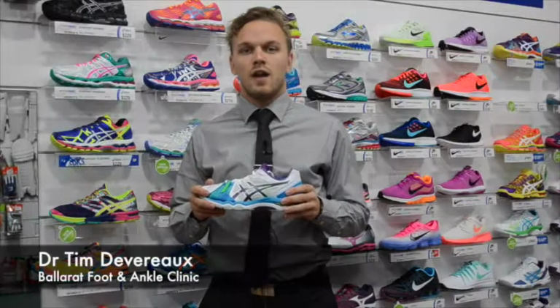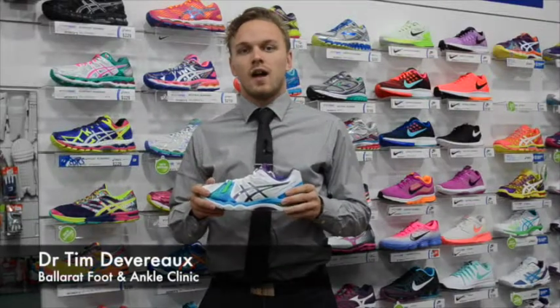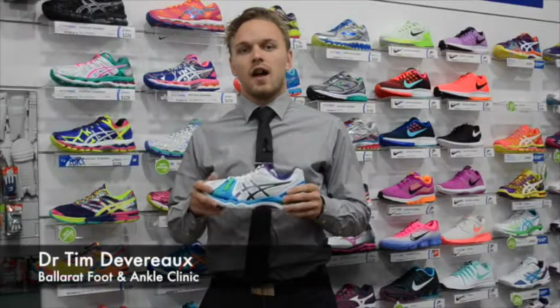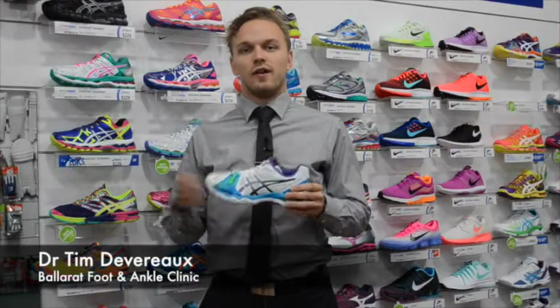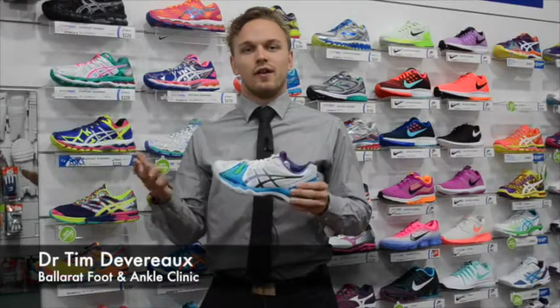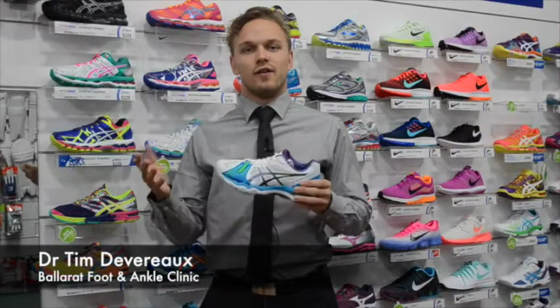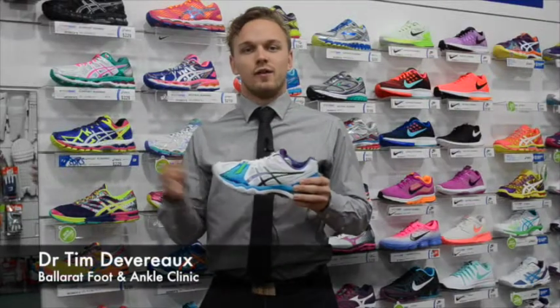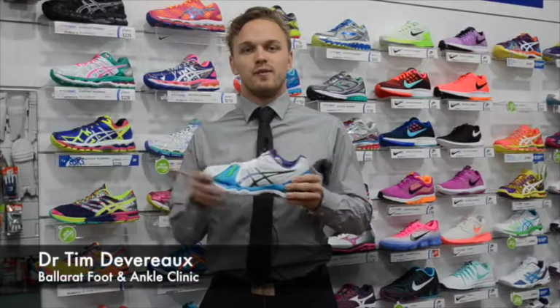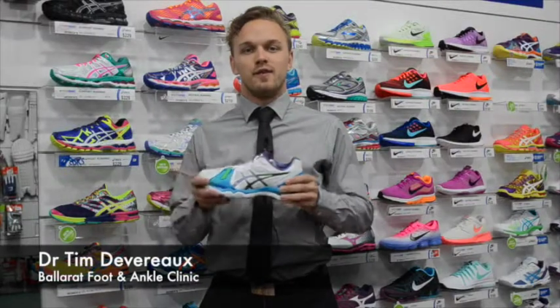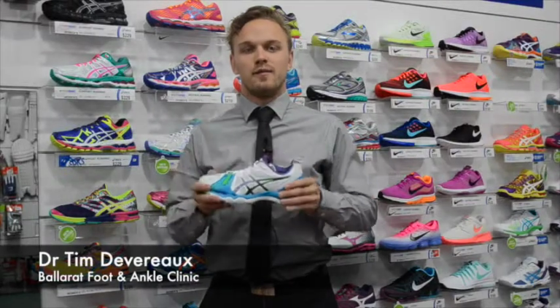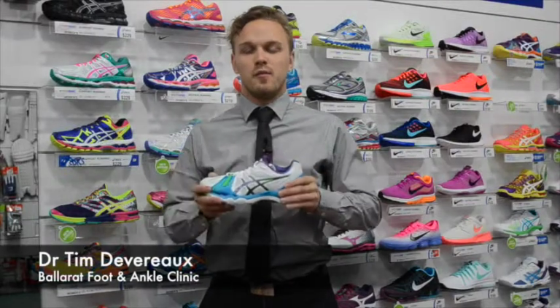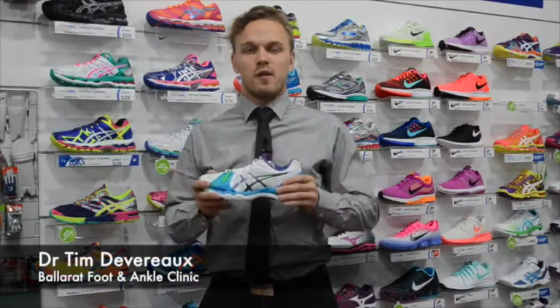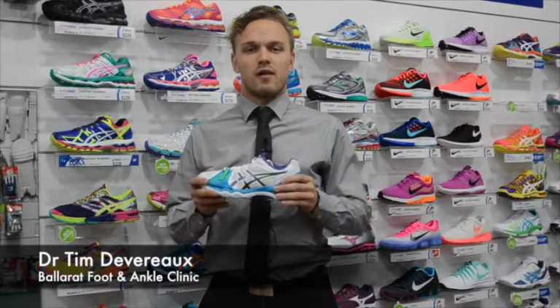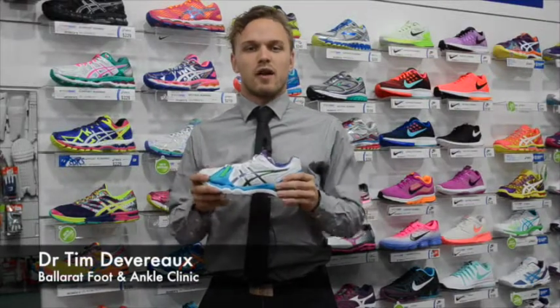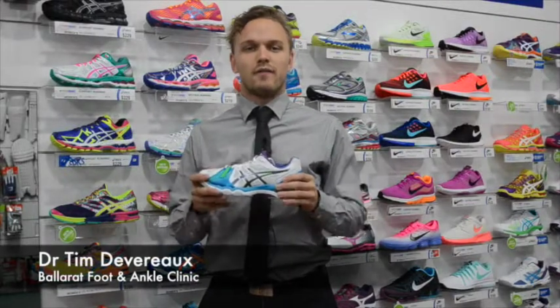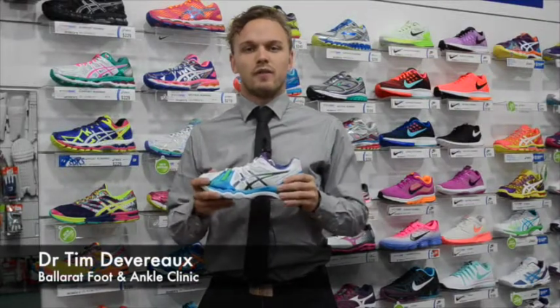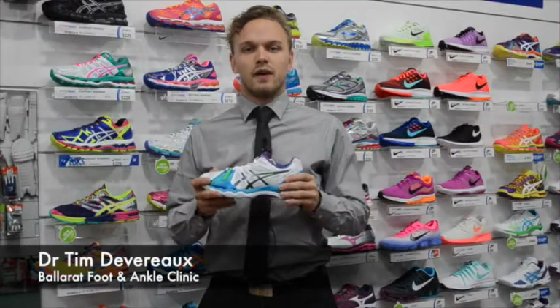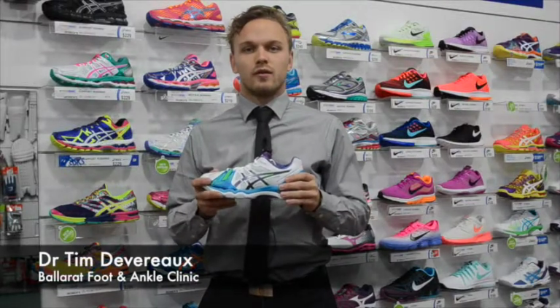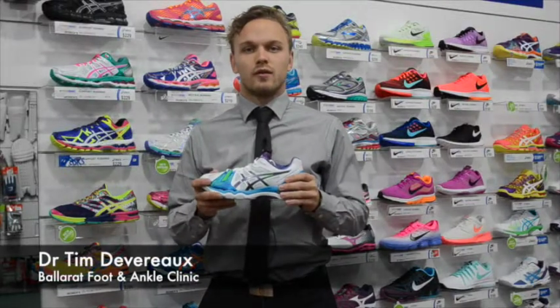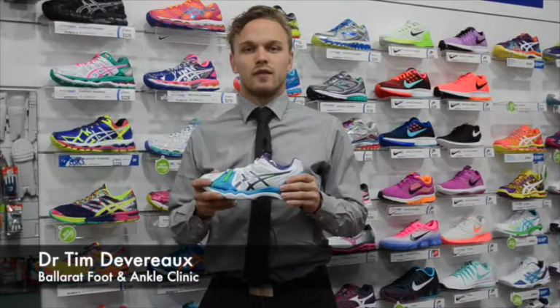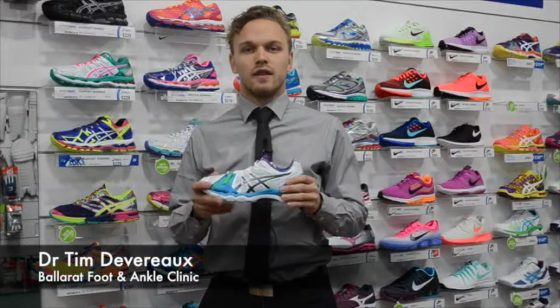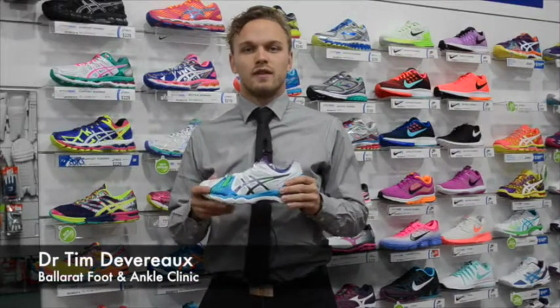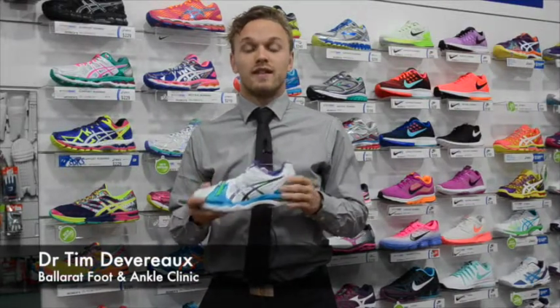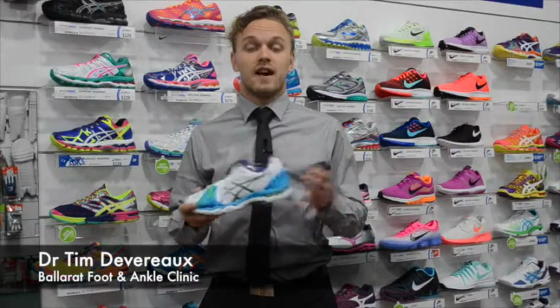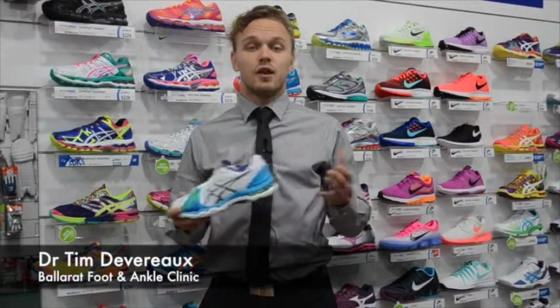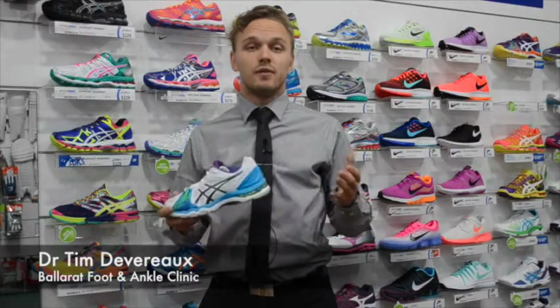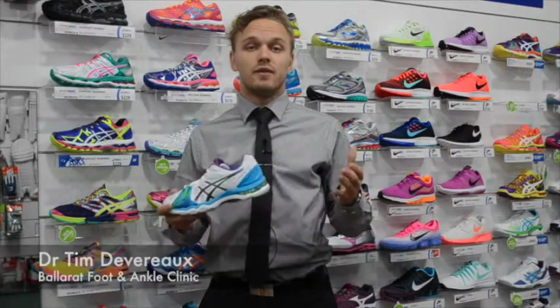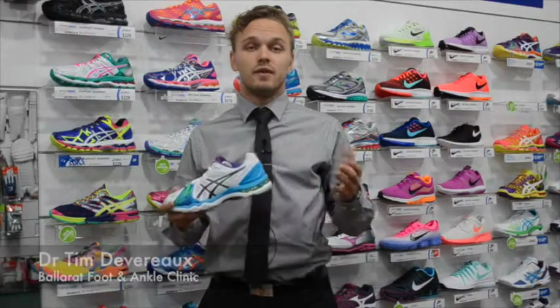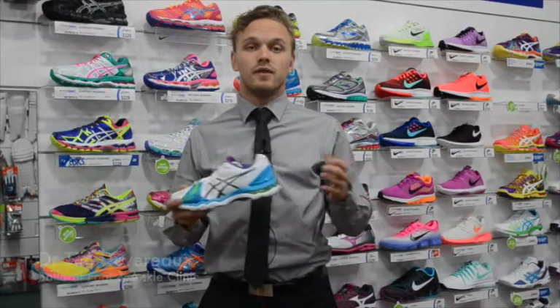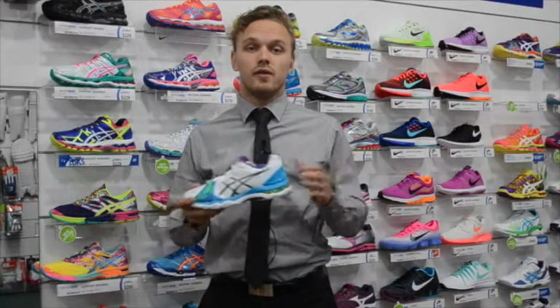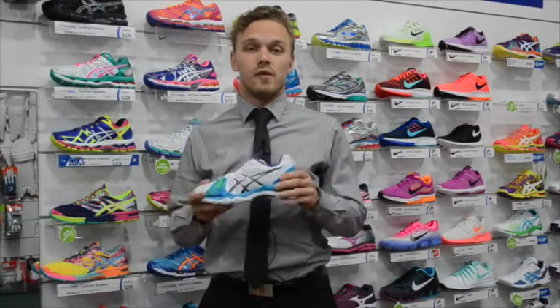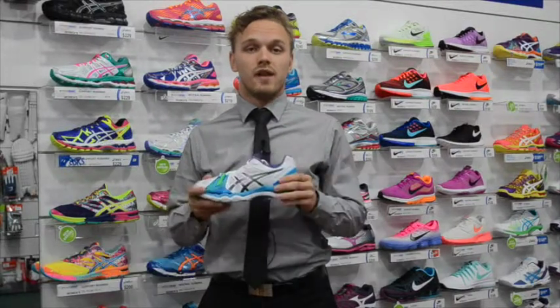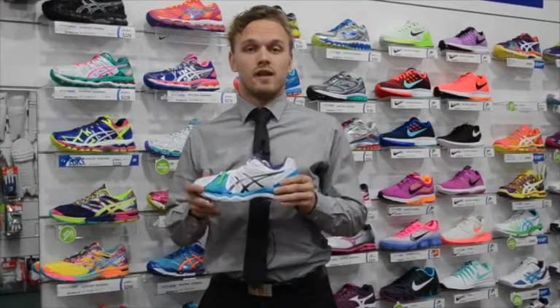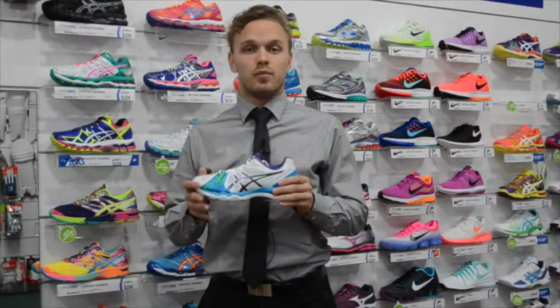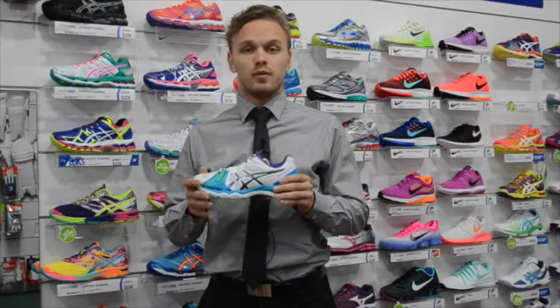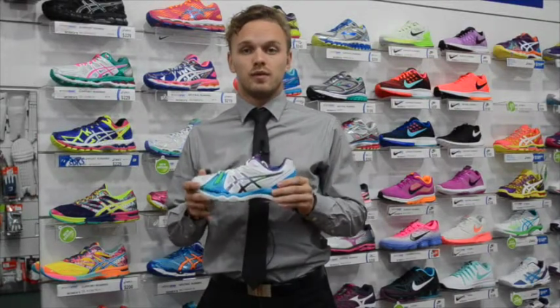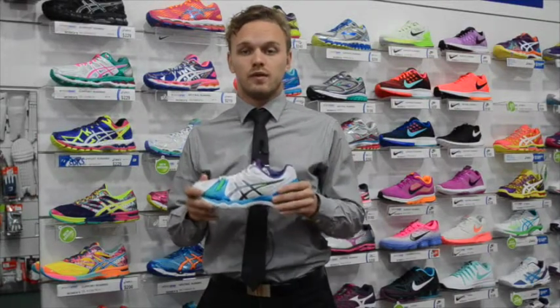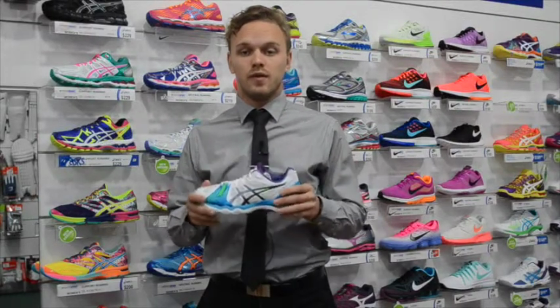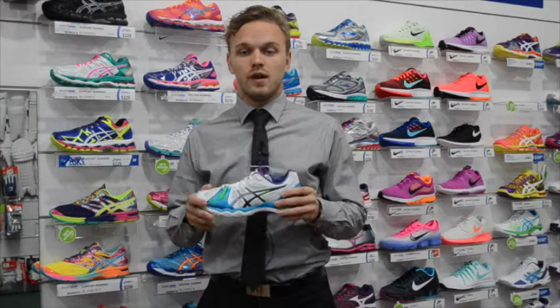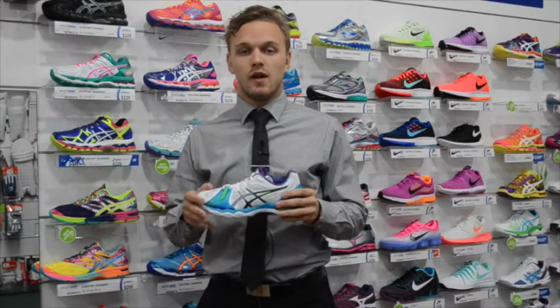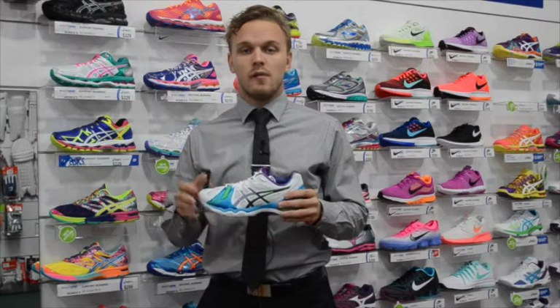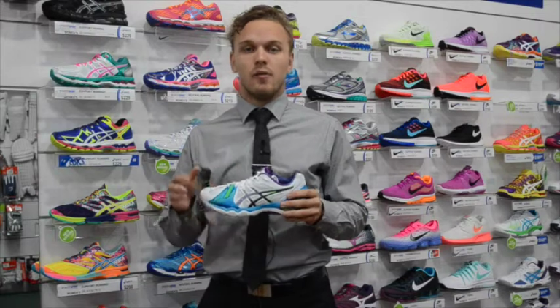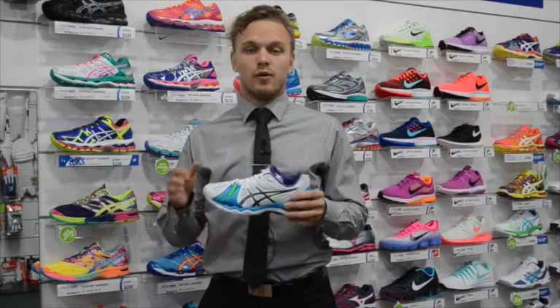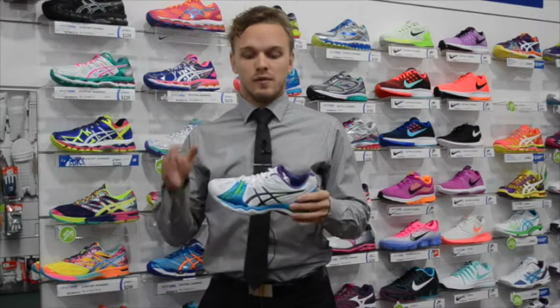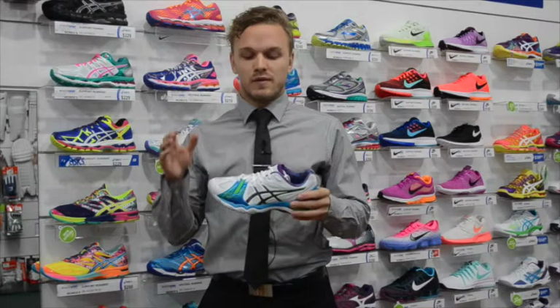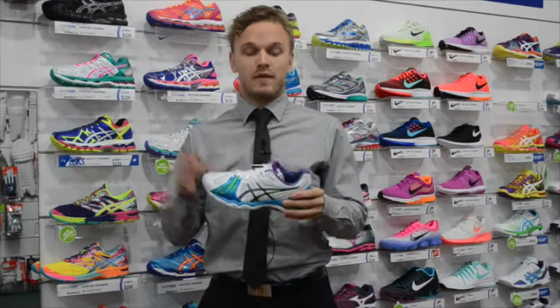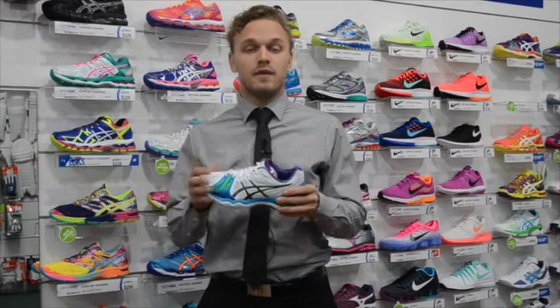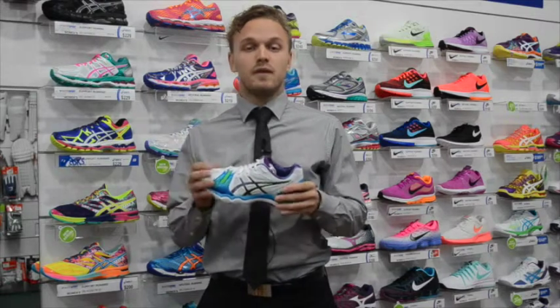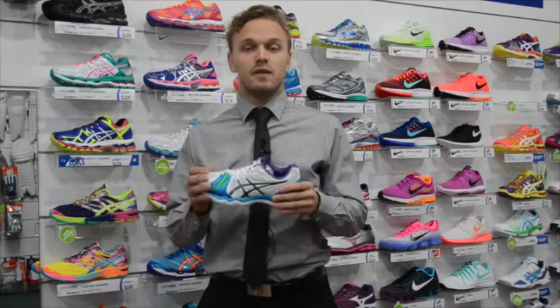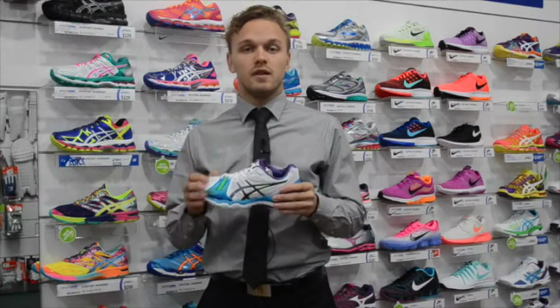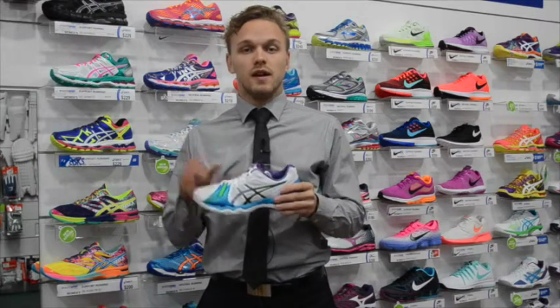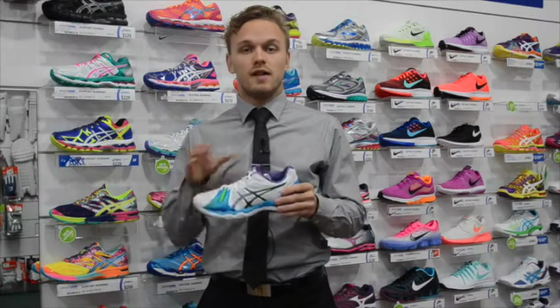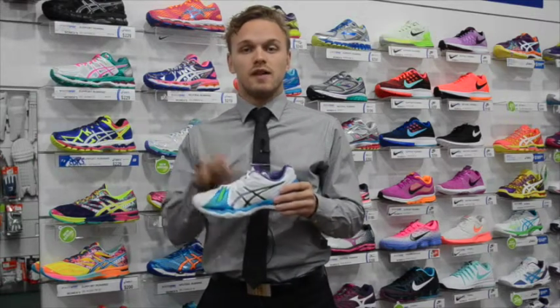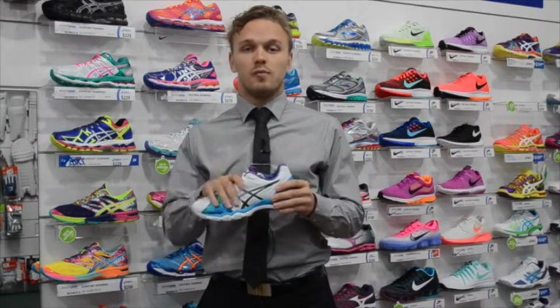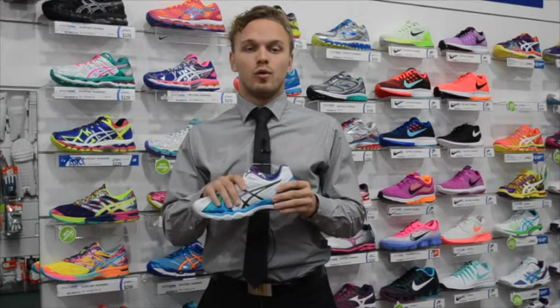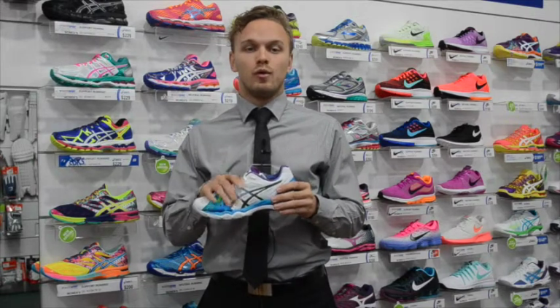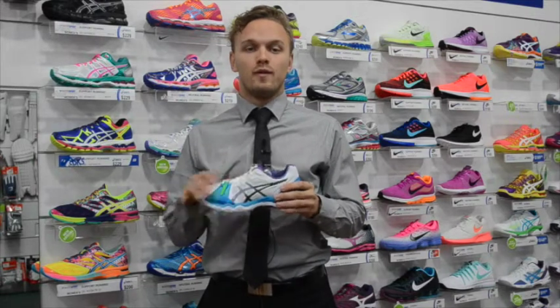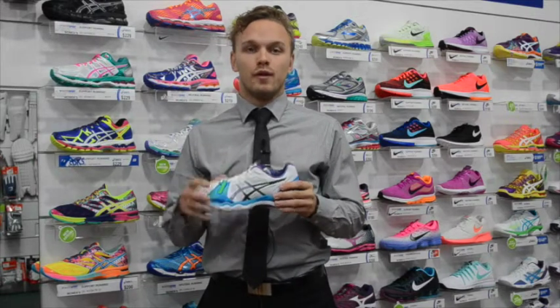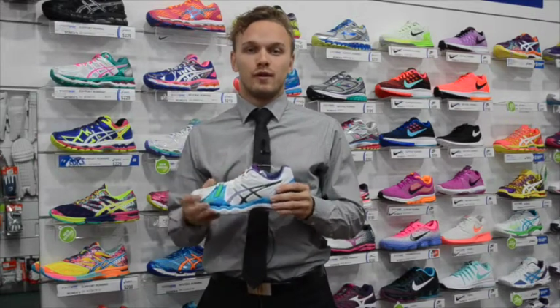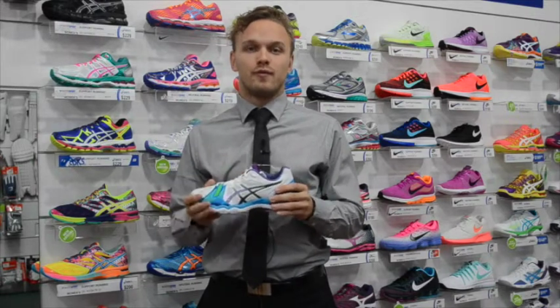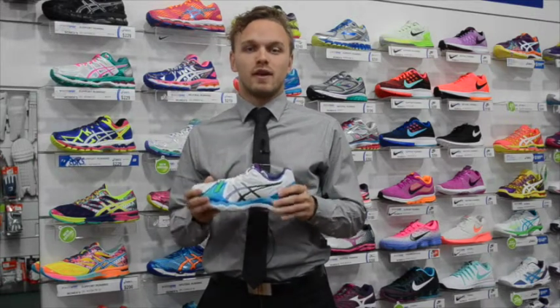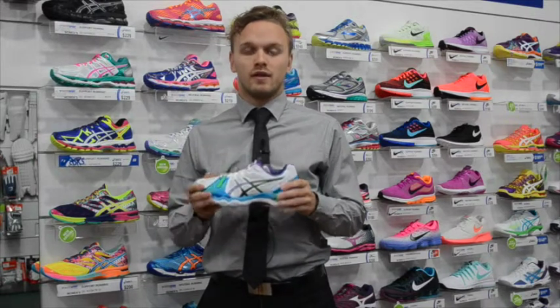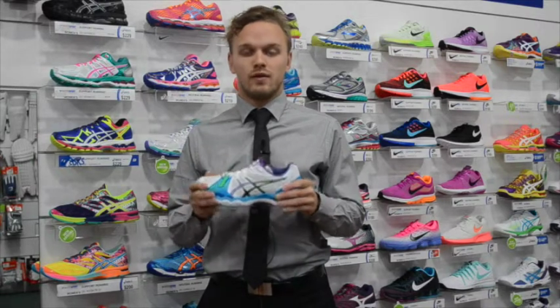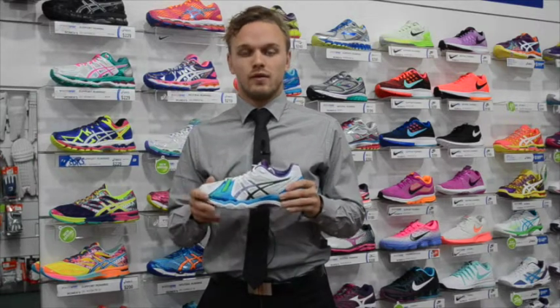Hey guys, I'm Tim from the Balor Out Foot and Ankle Clinic and today I'll be talking to you about netball shoes — more specifically, netball versus running shoes.